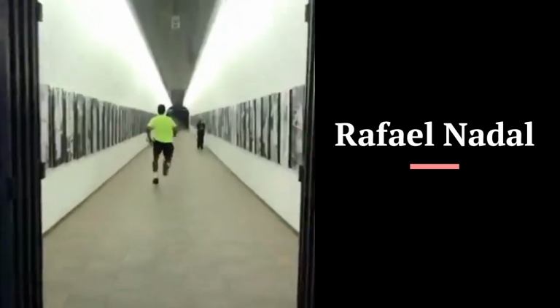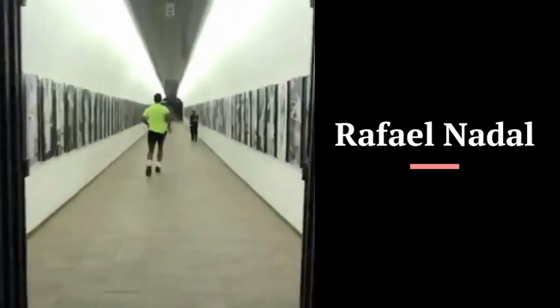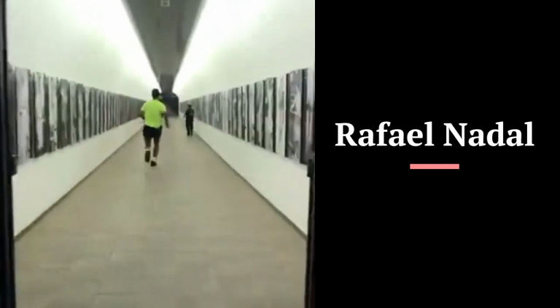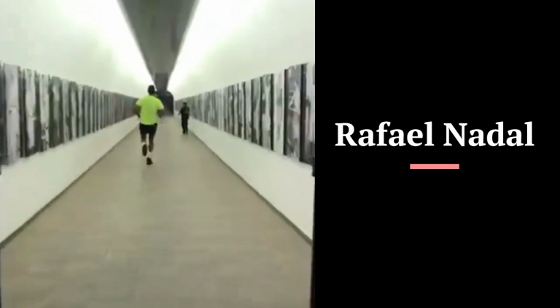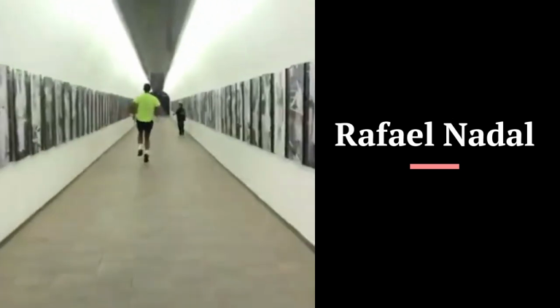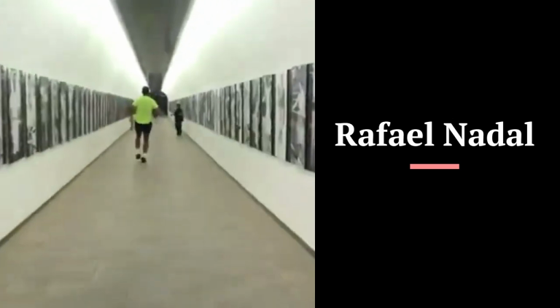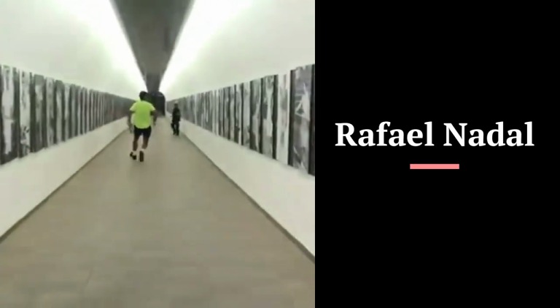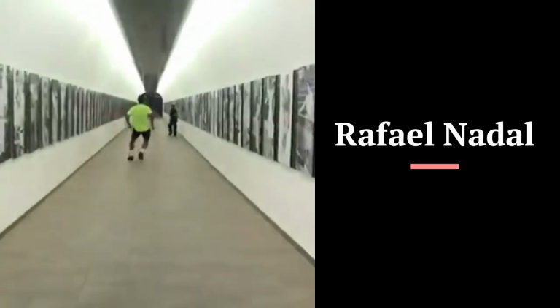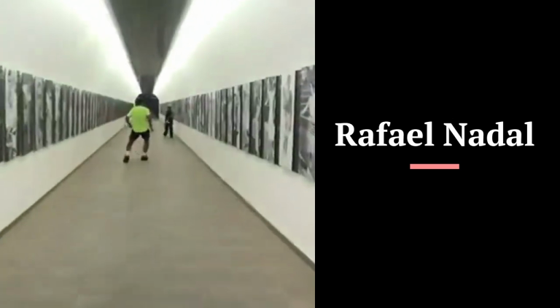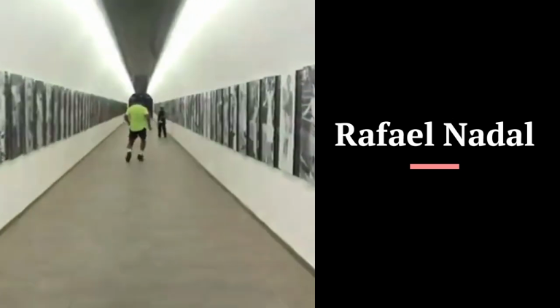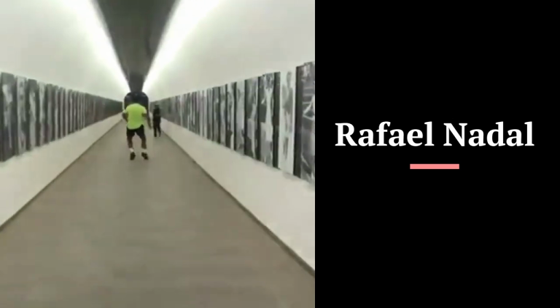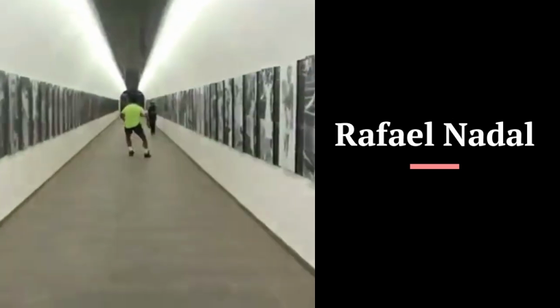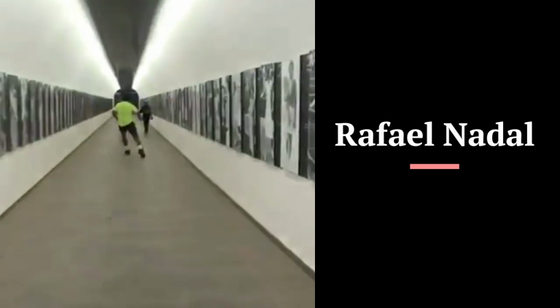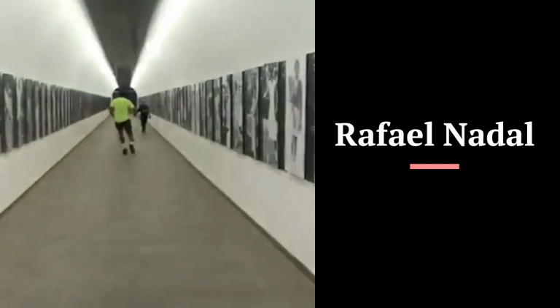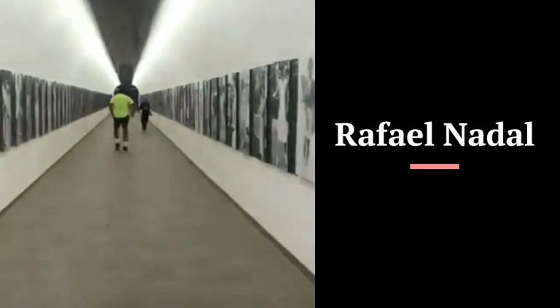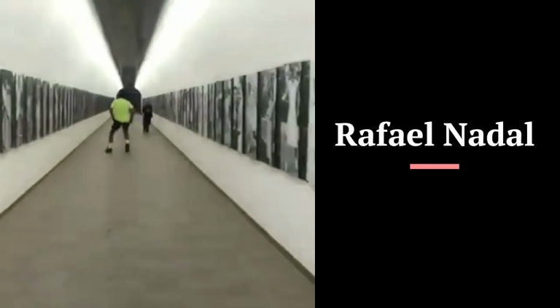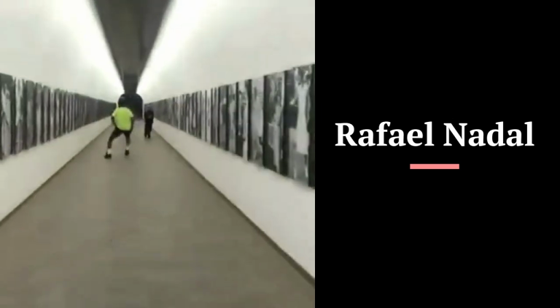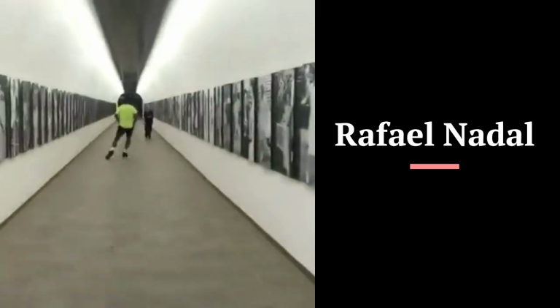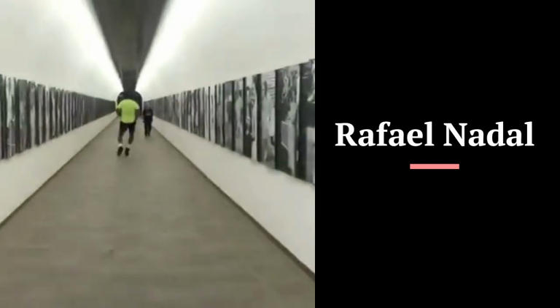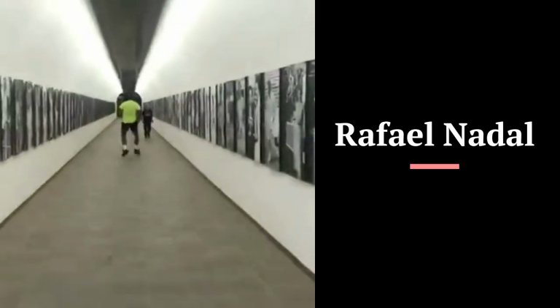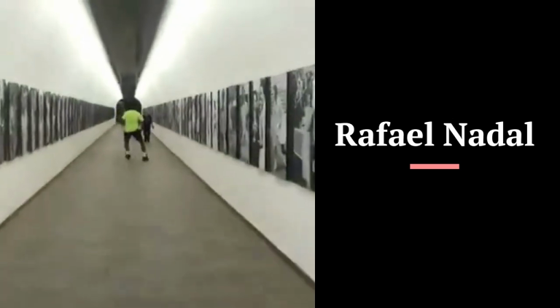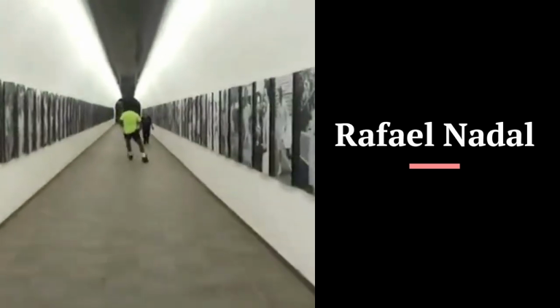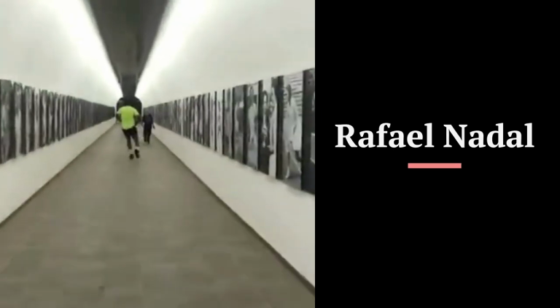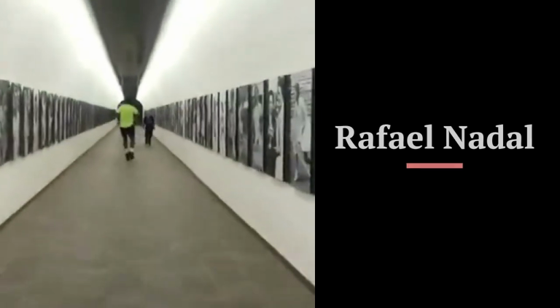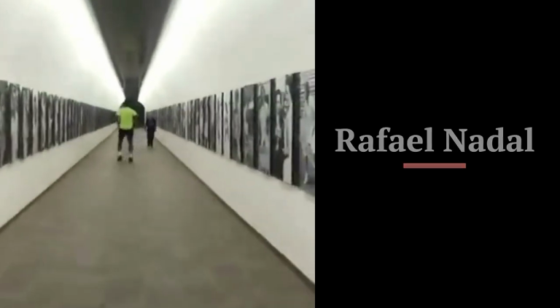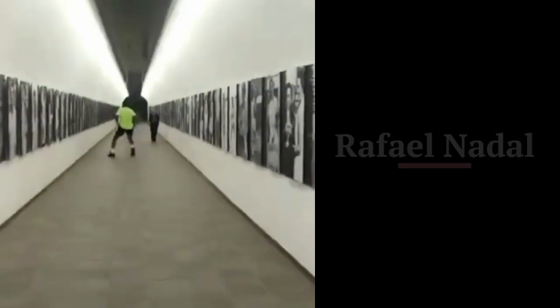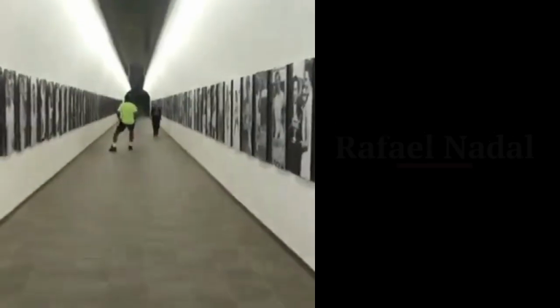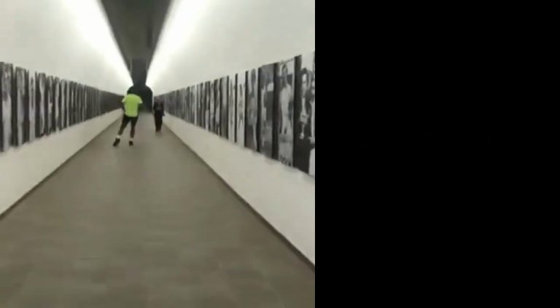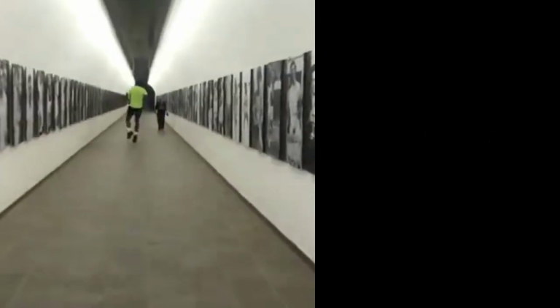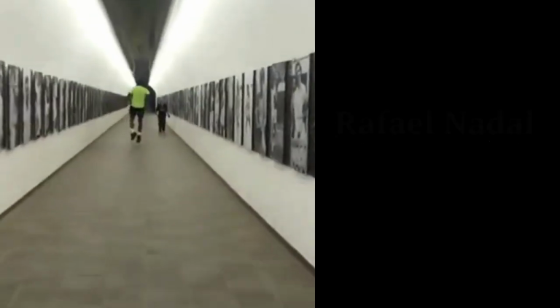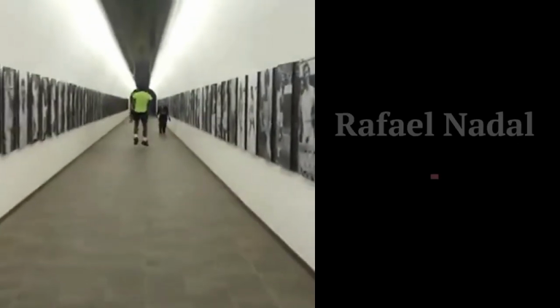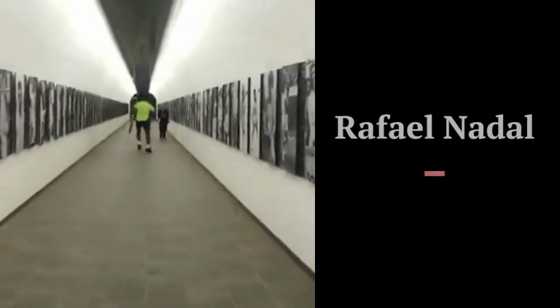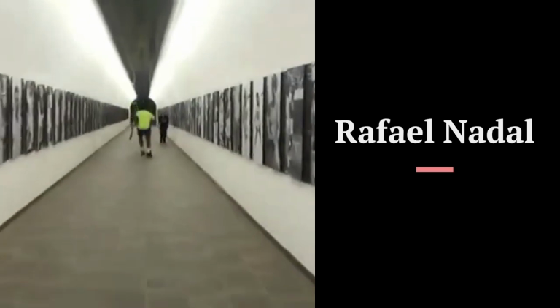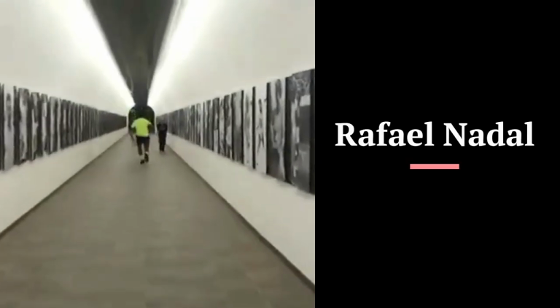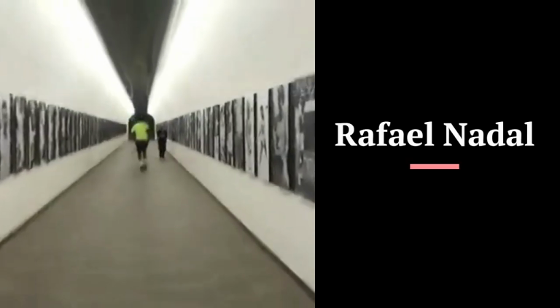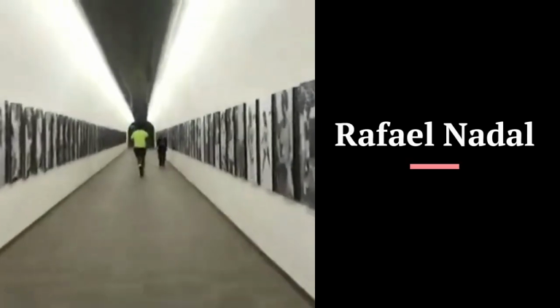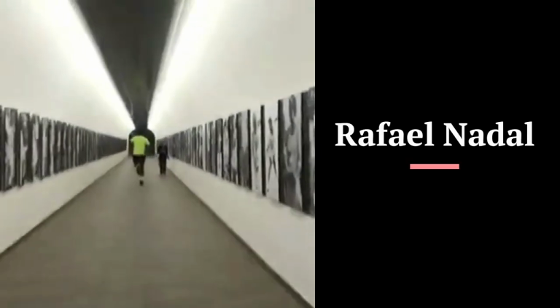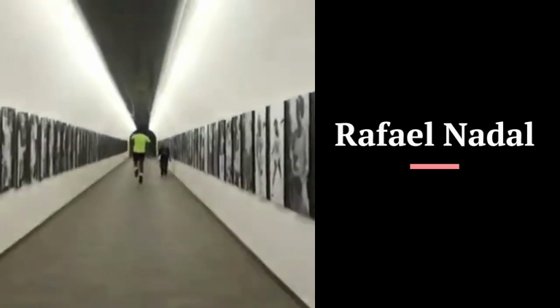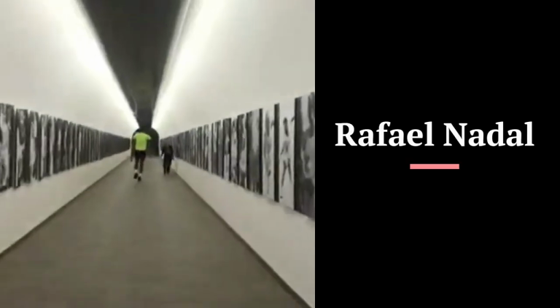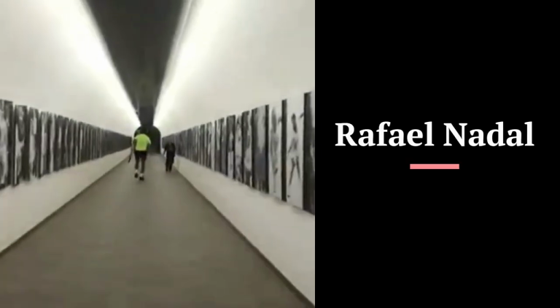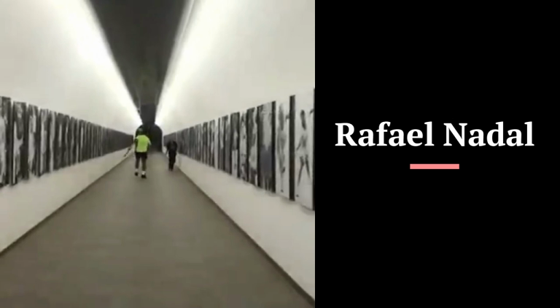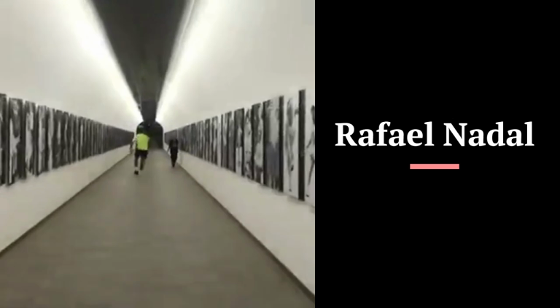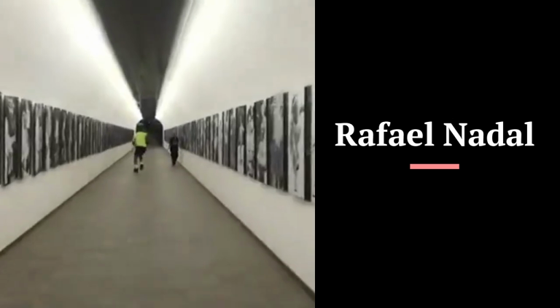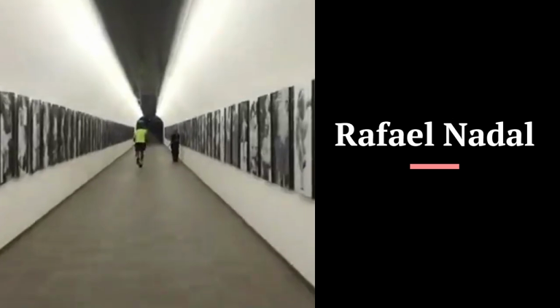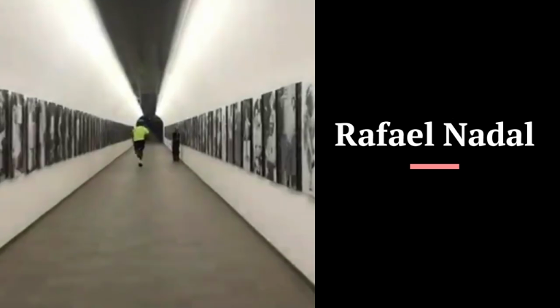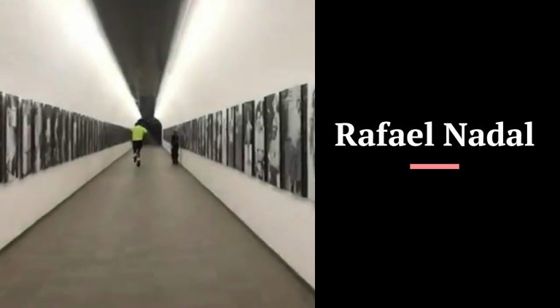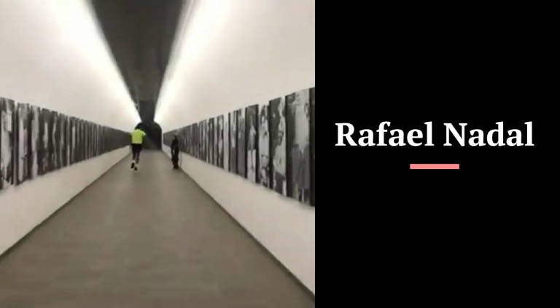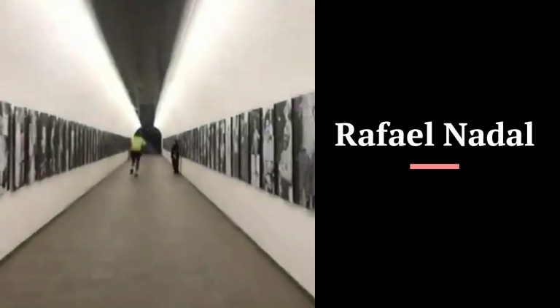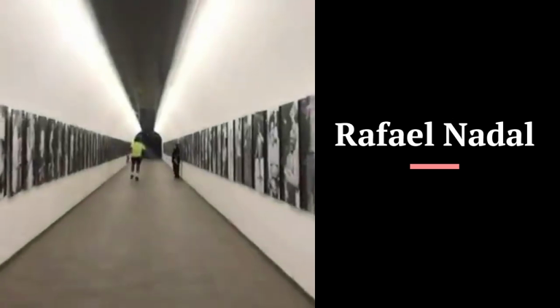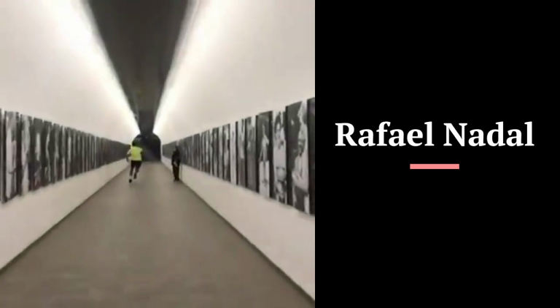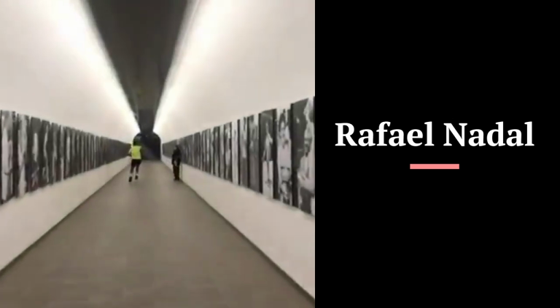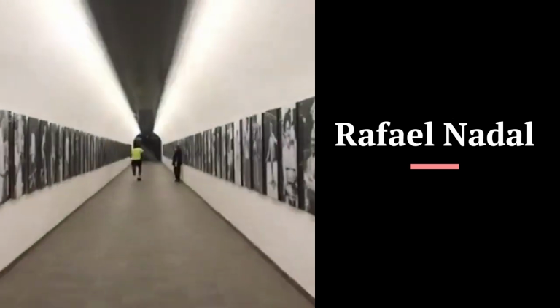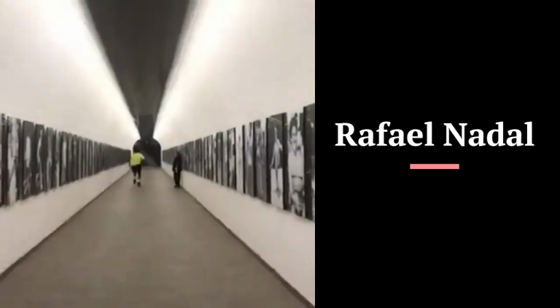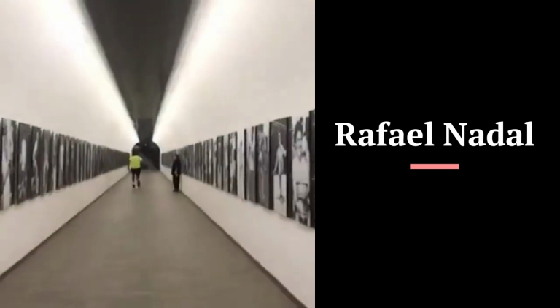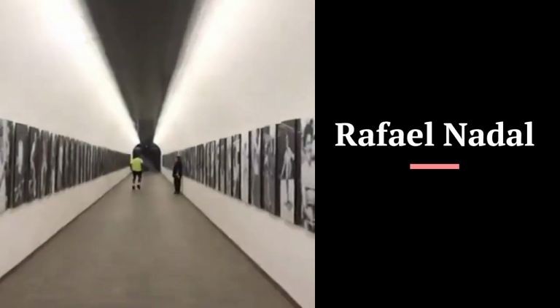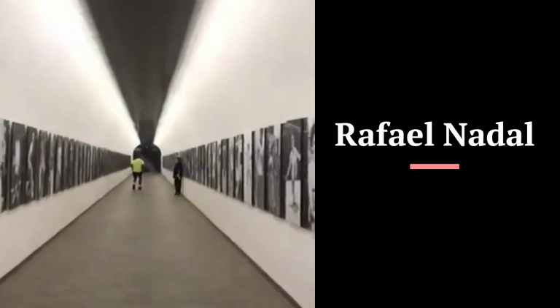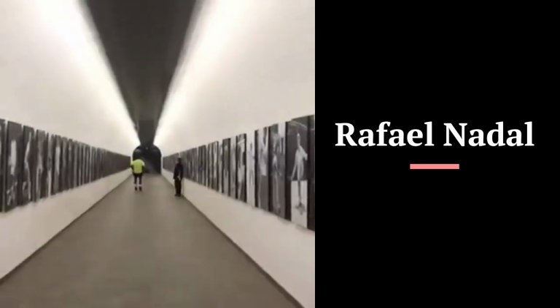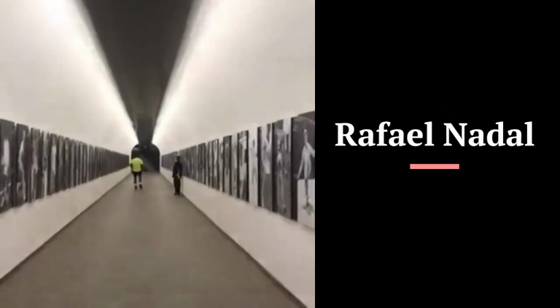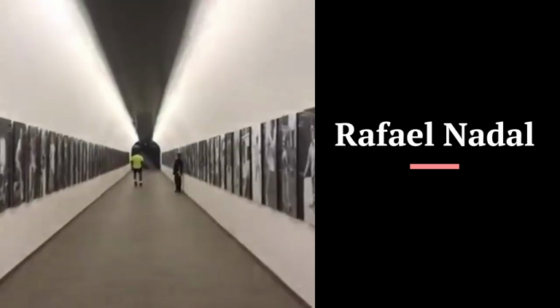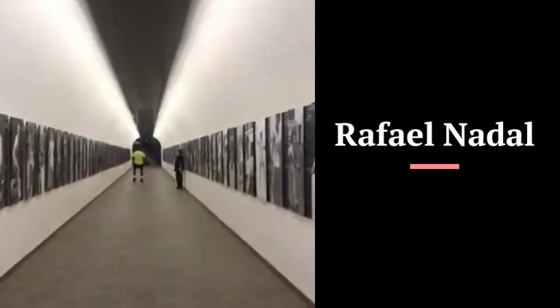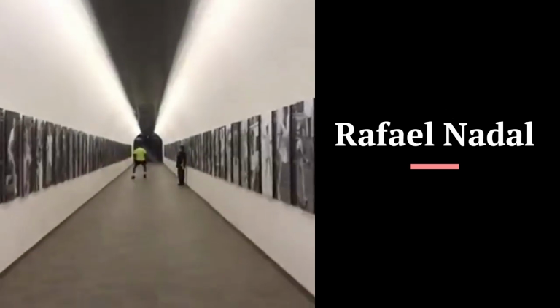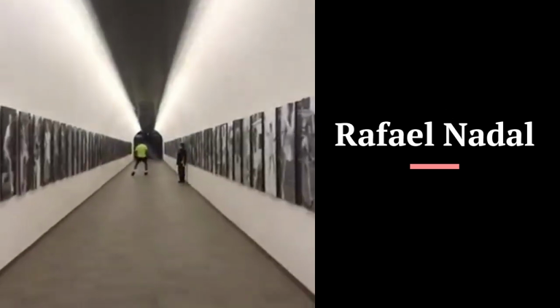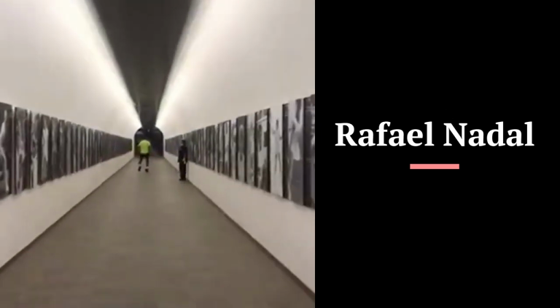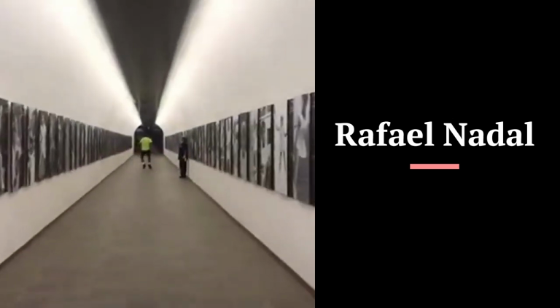We also look at an inside look at his drills and technique that he uses to sharpen his tennis skills and prepare for the biggest matches of his career.